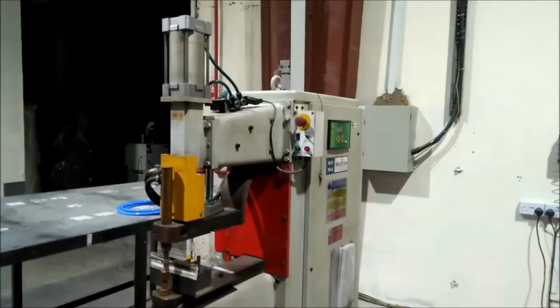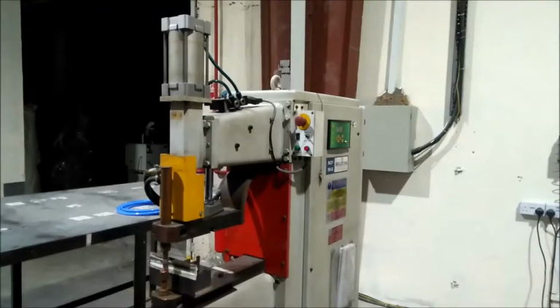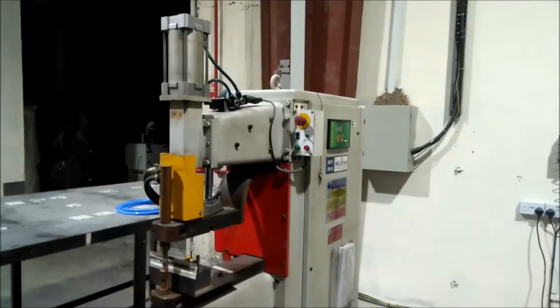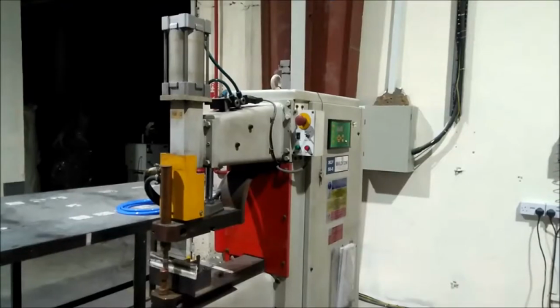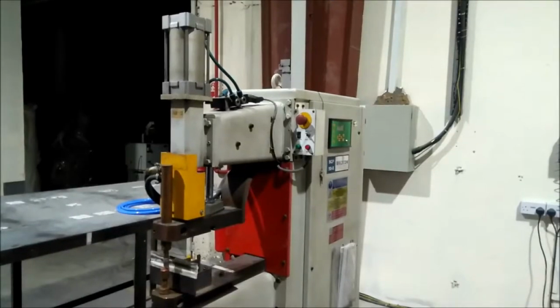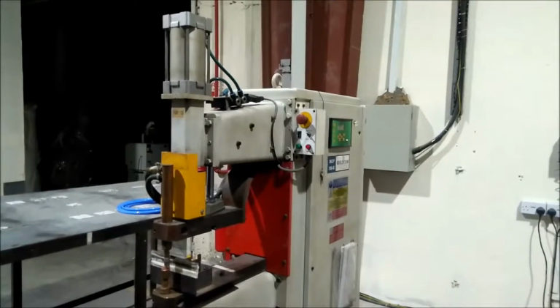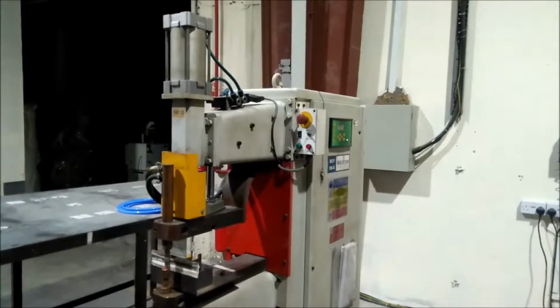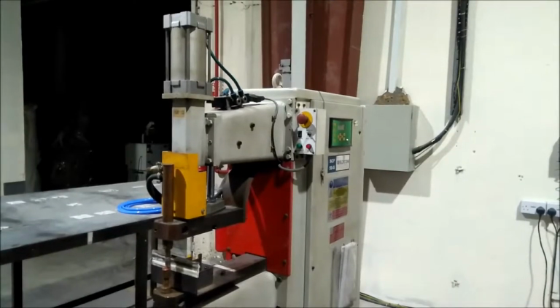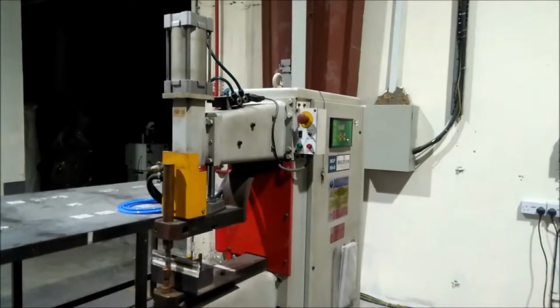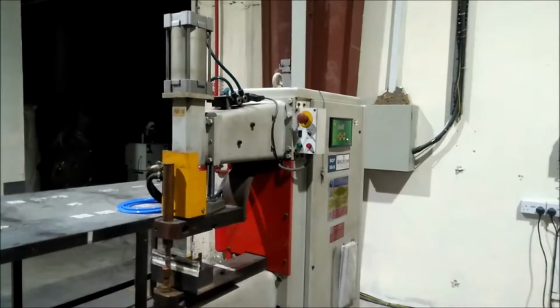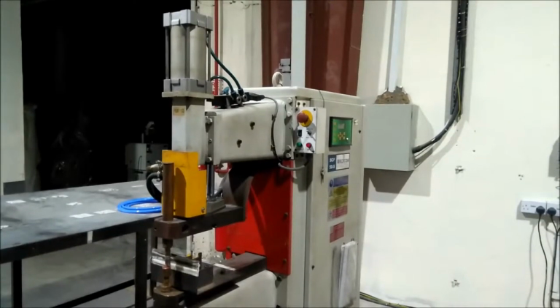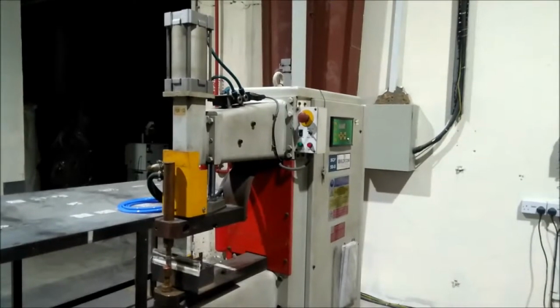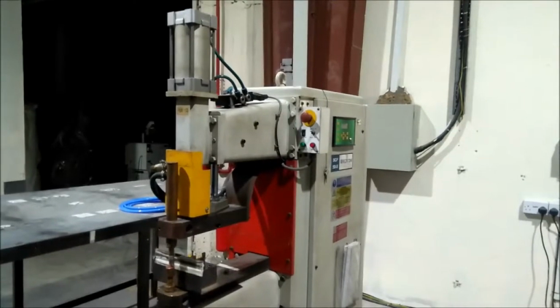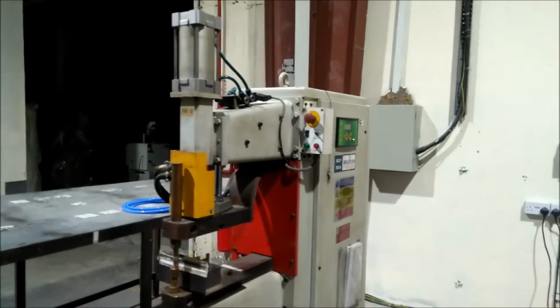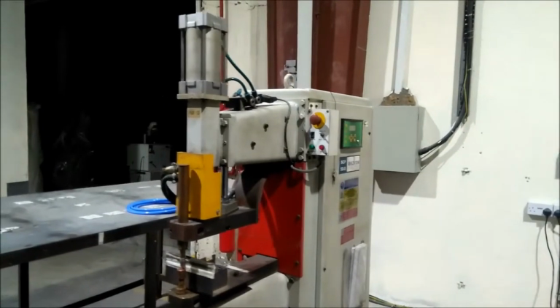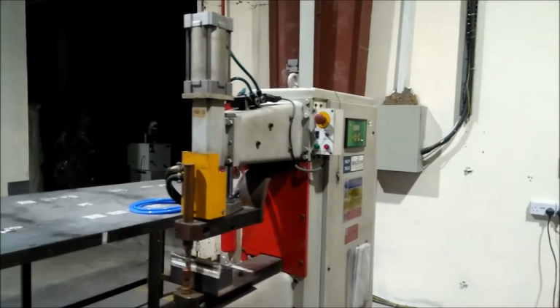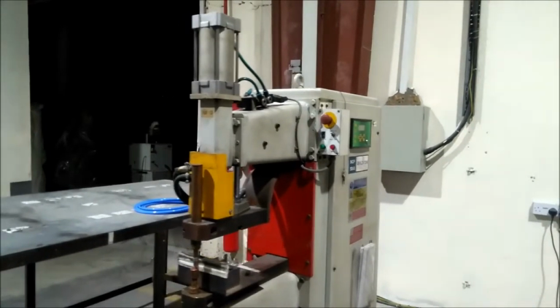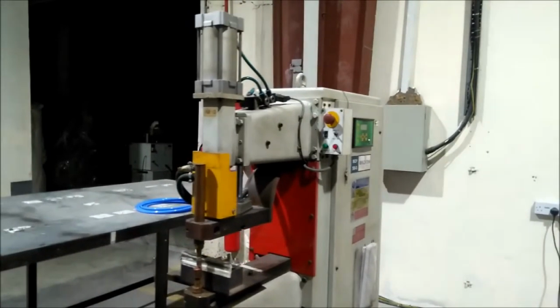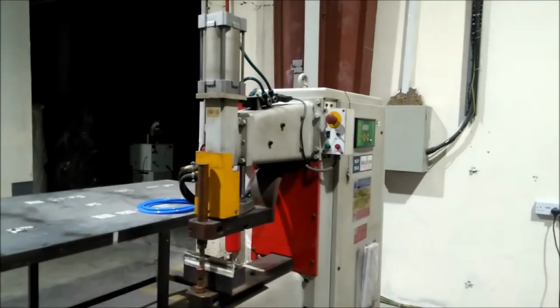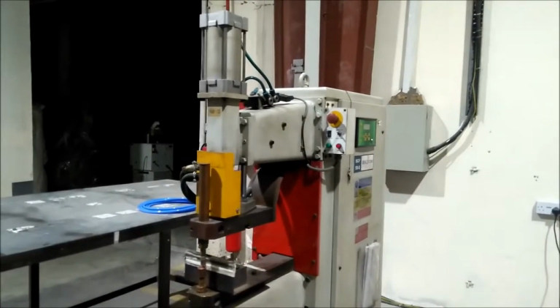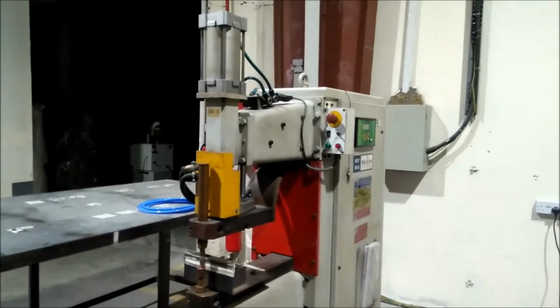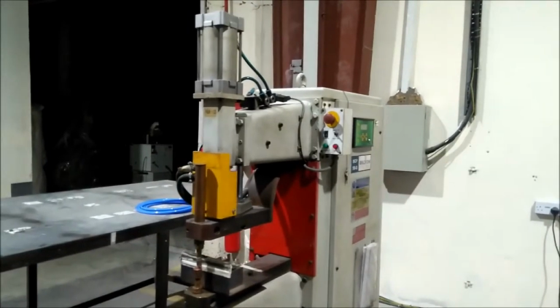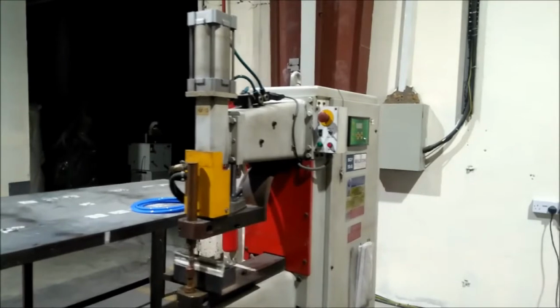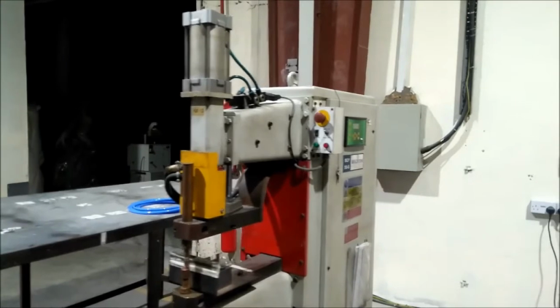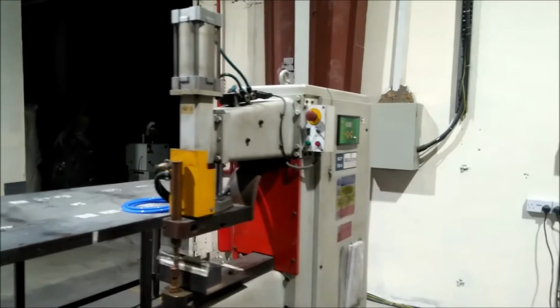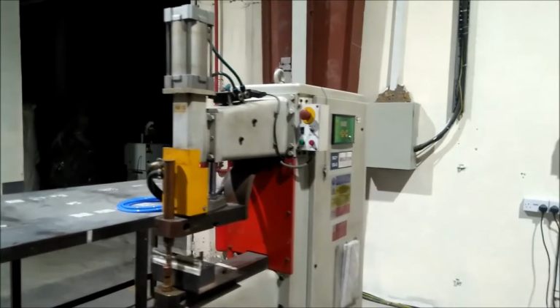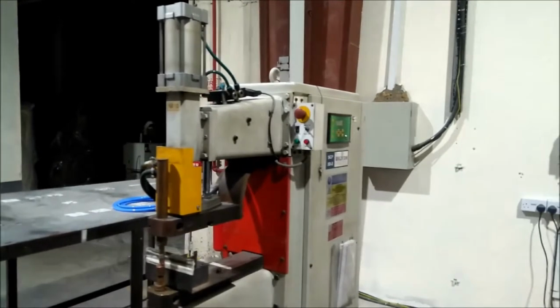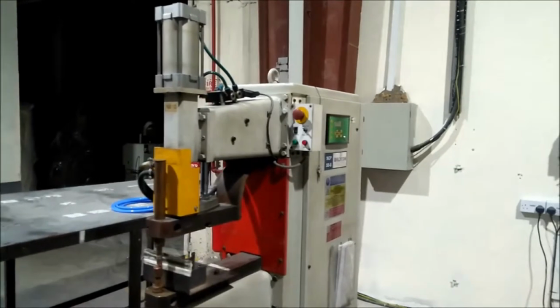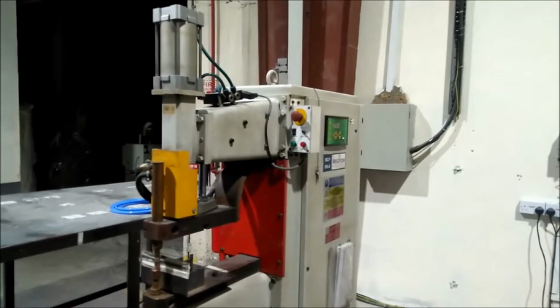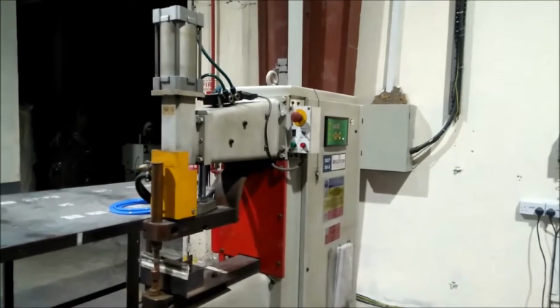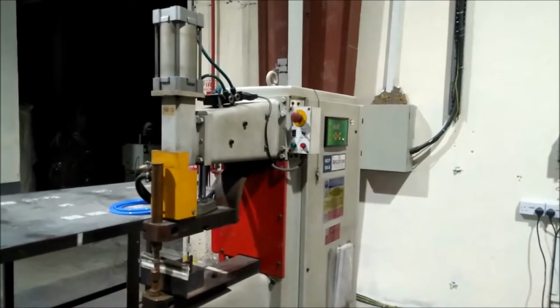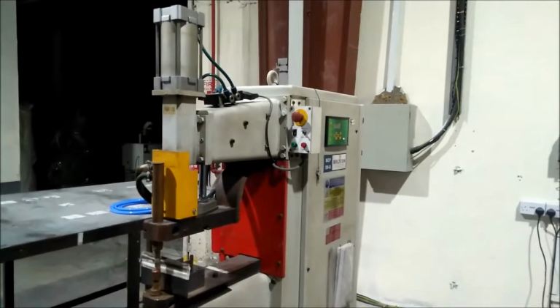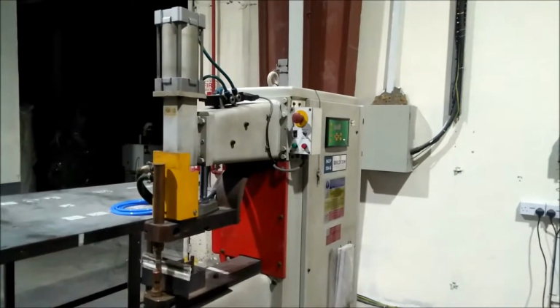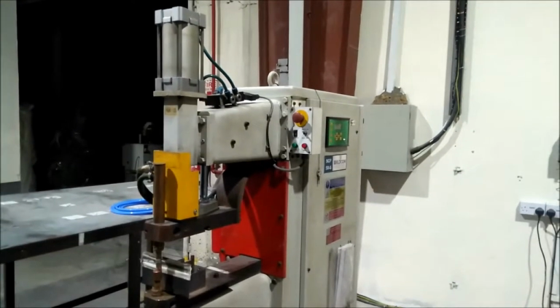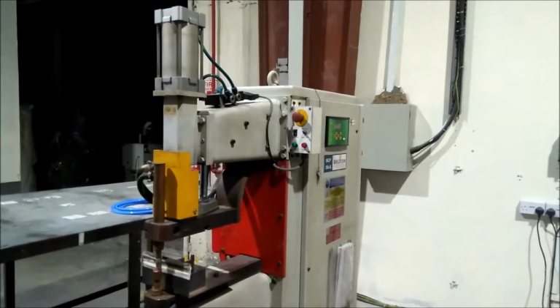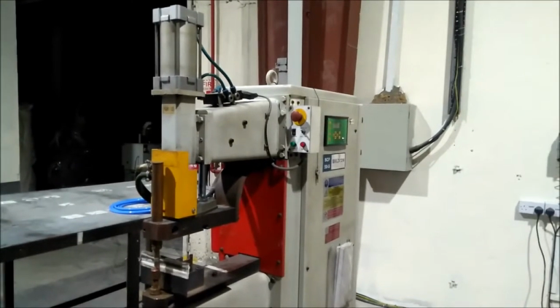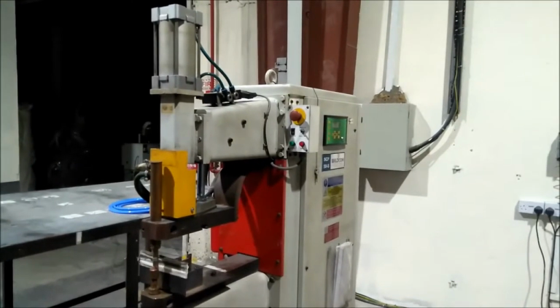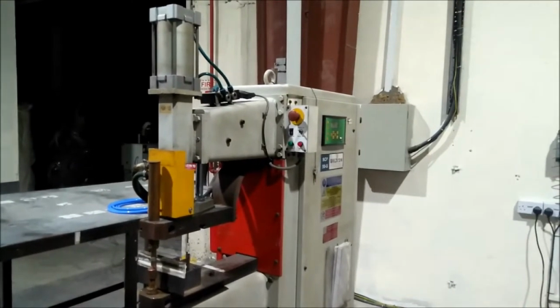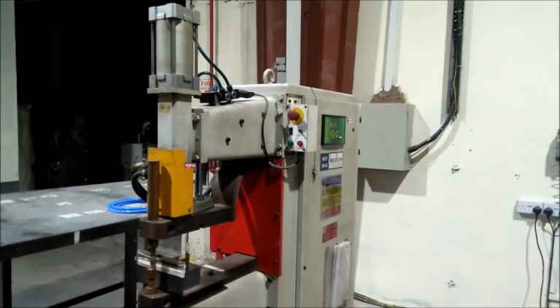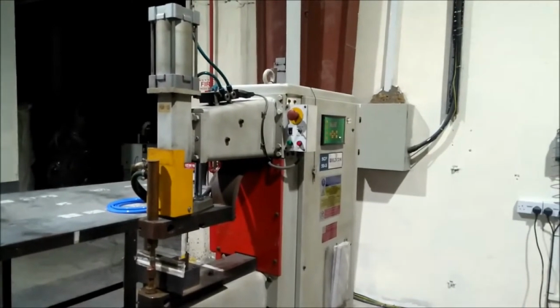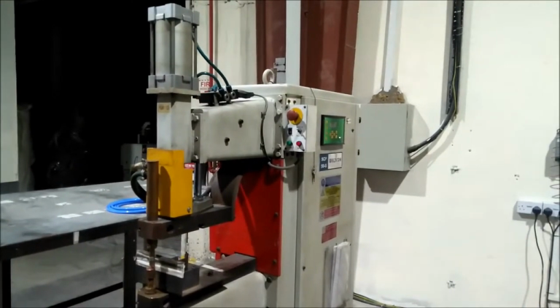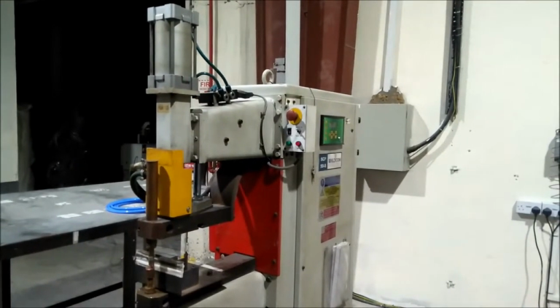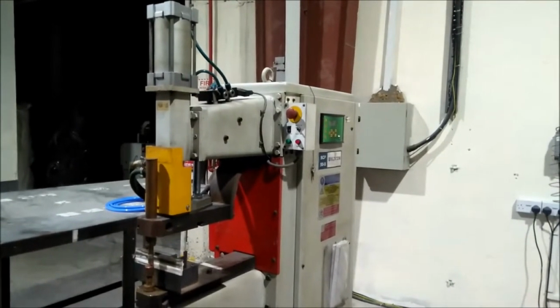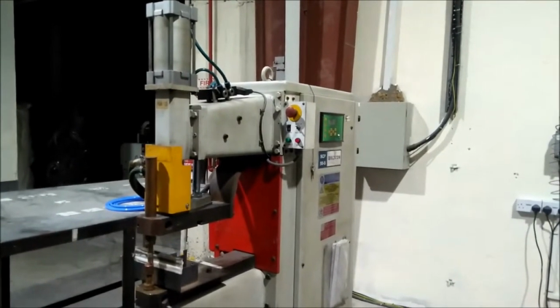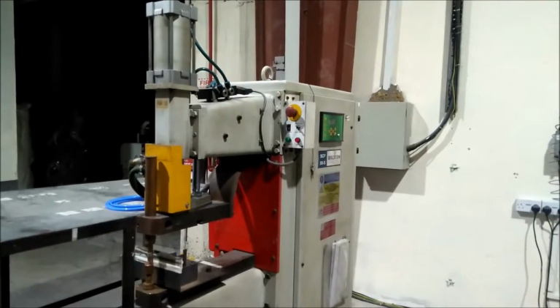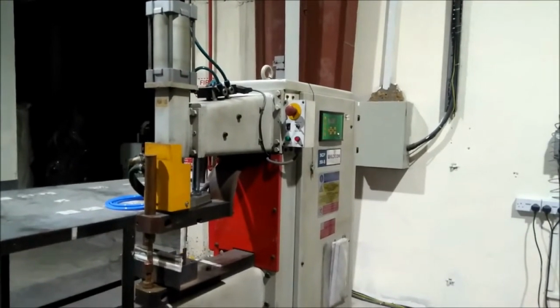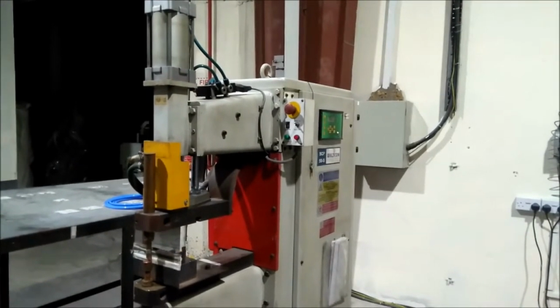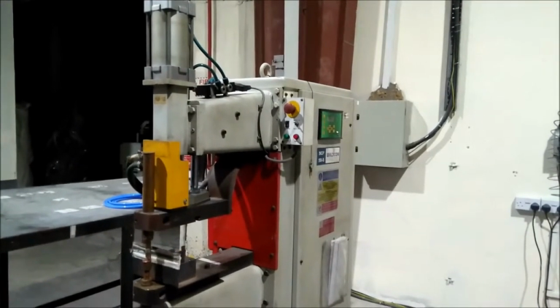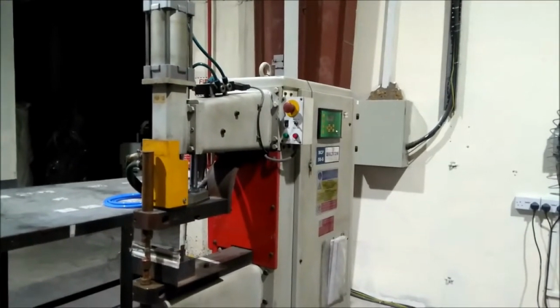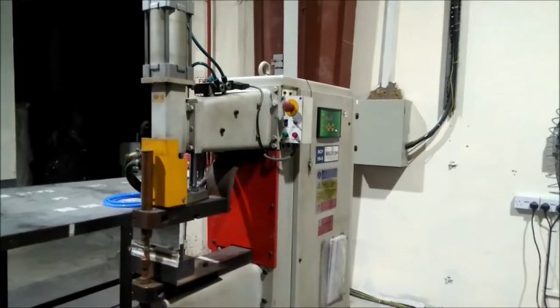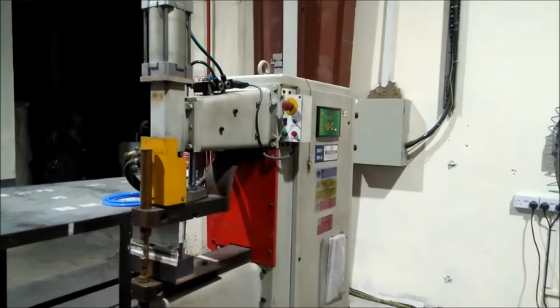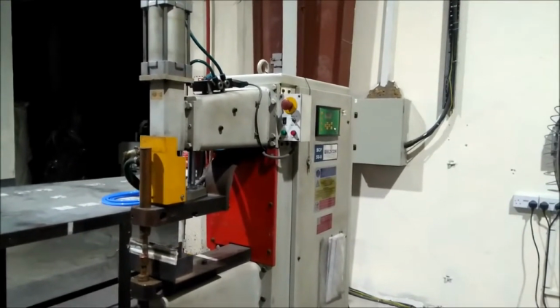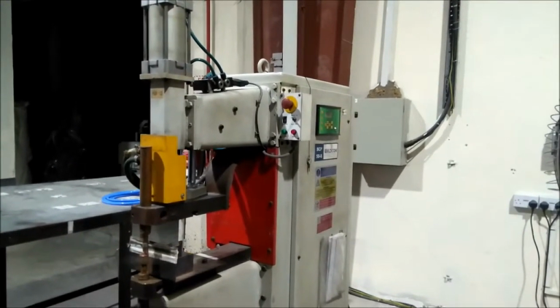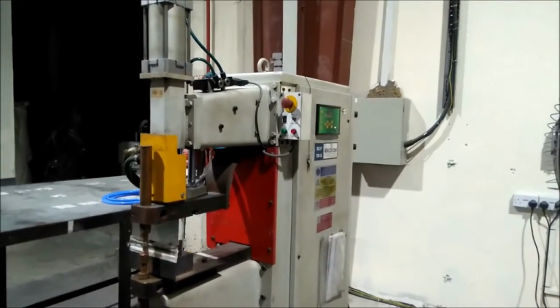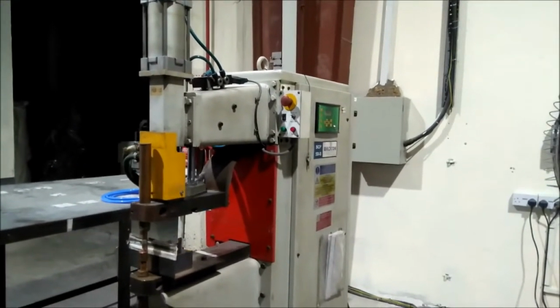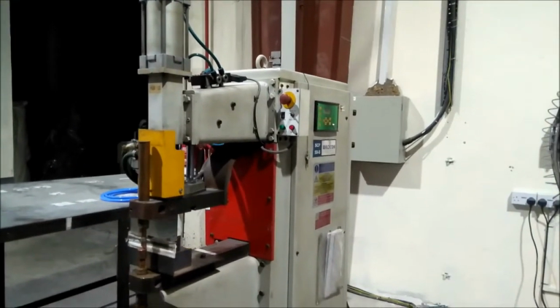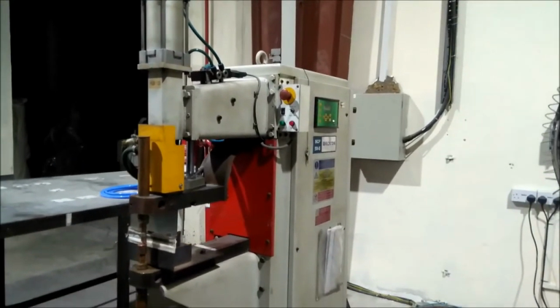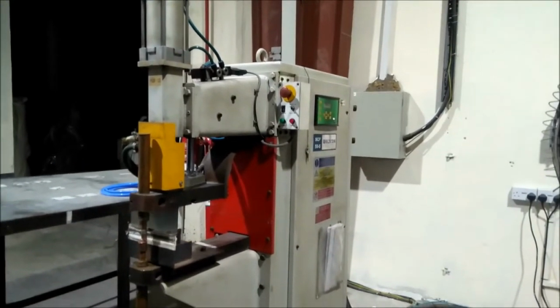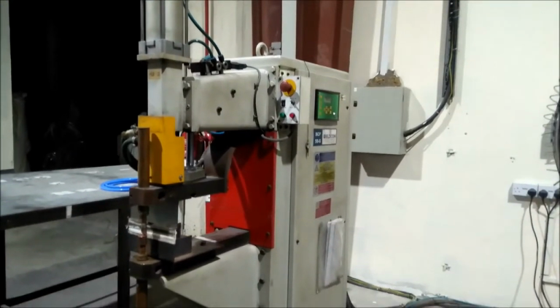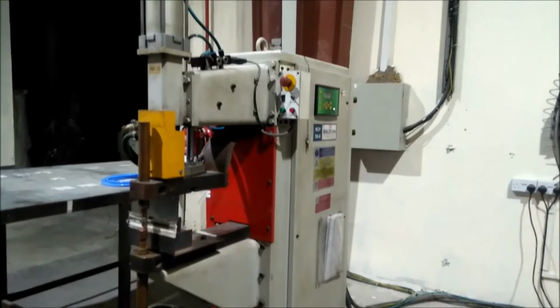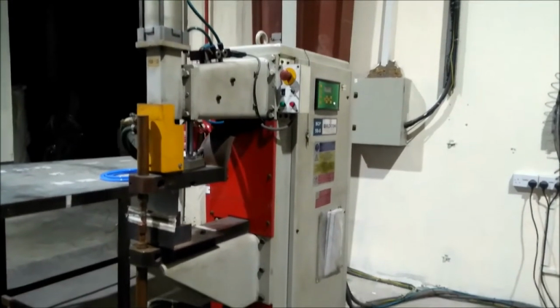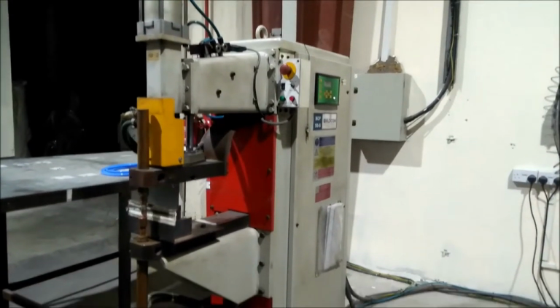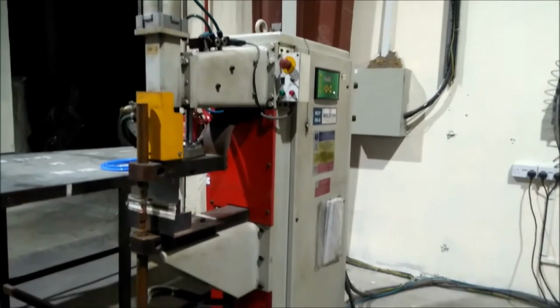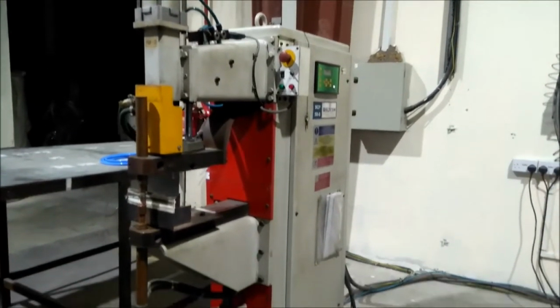Hi, welcome to a new video. Today, I am going to show you a spot welding machine.